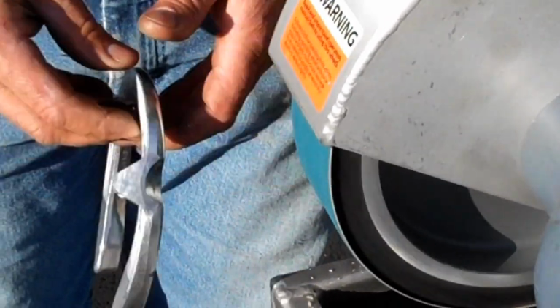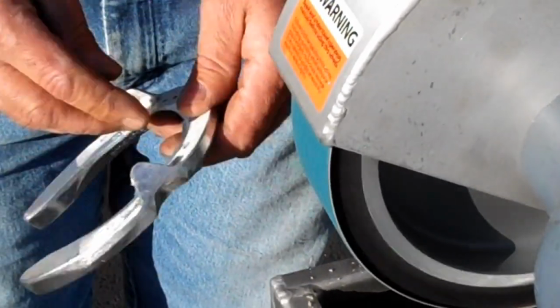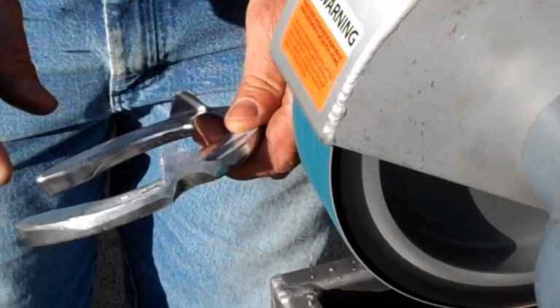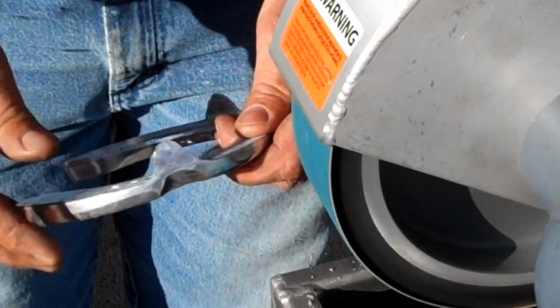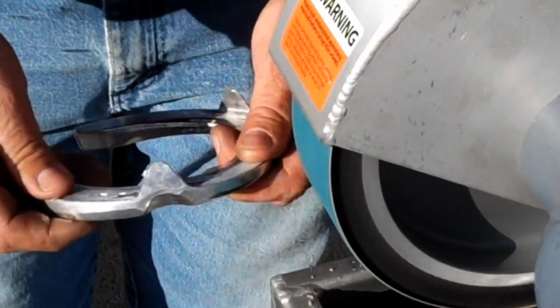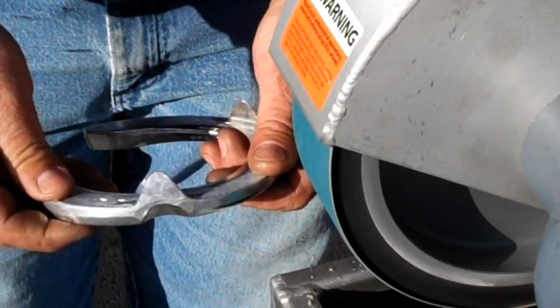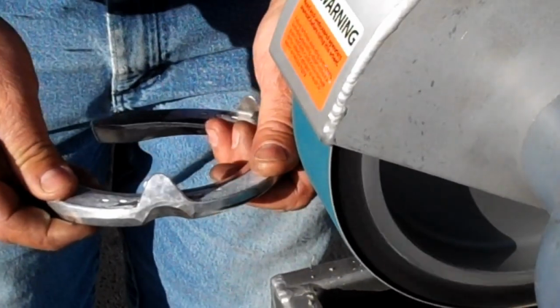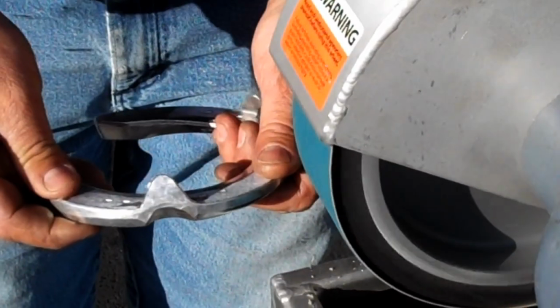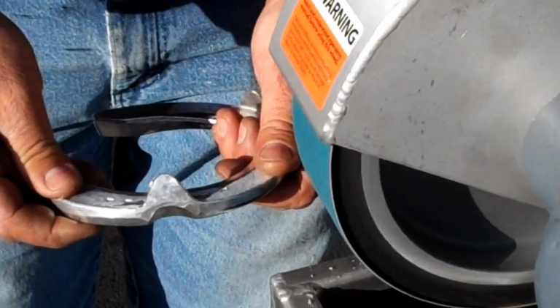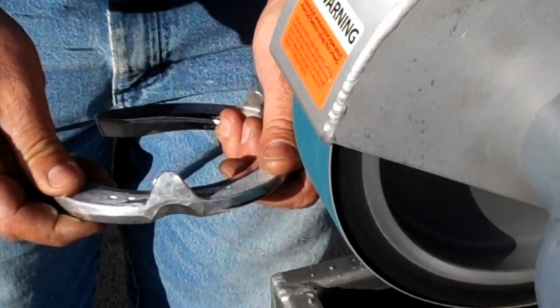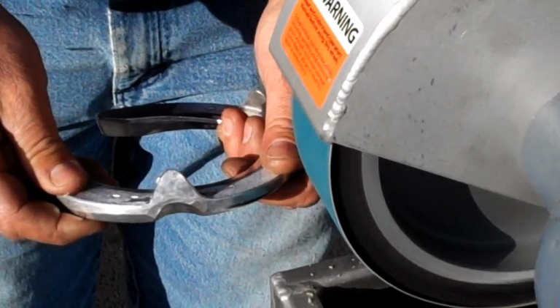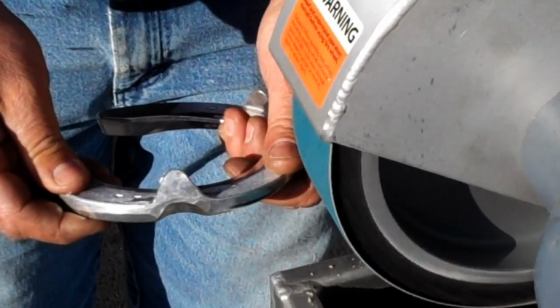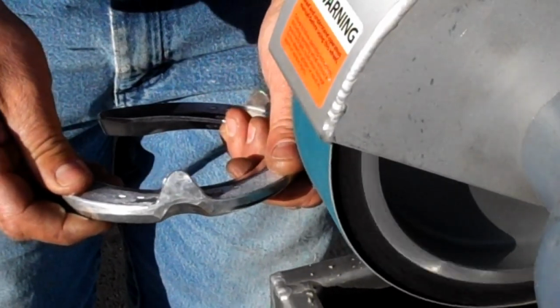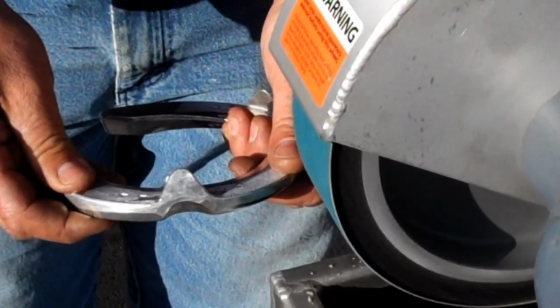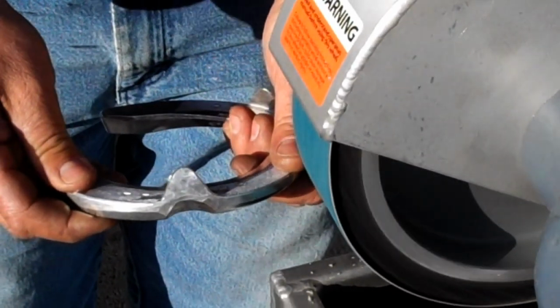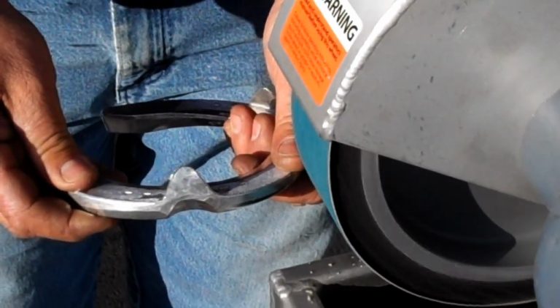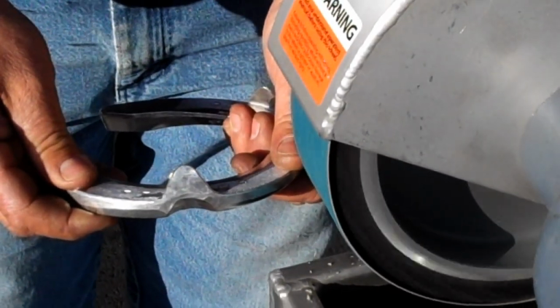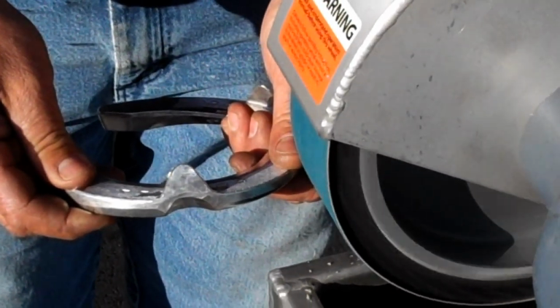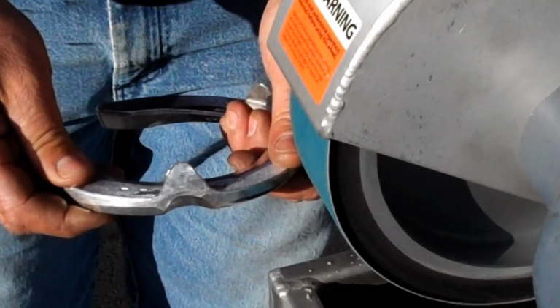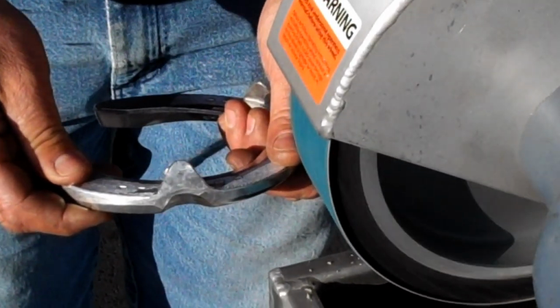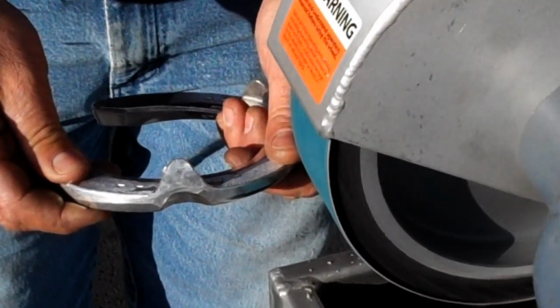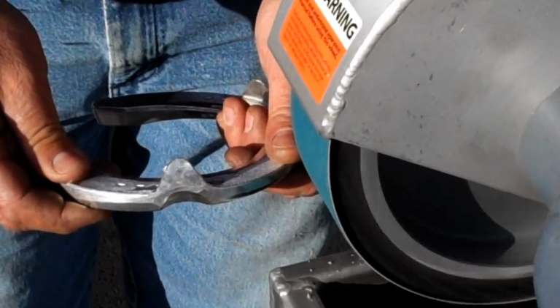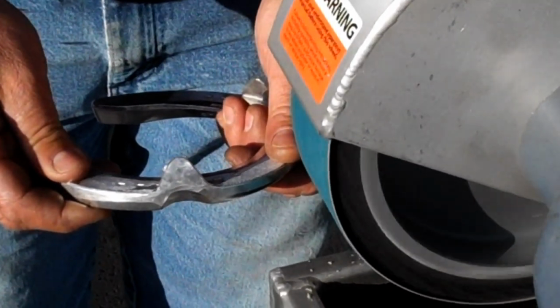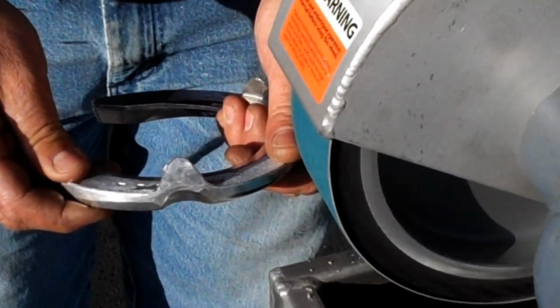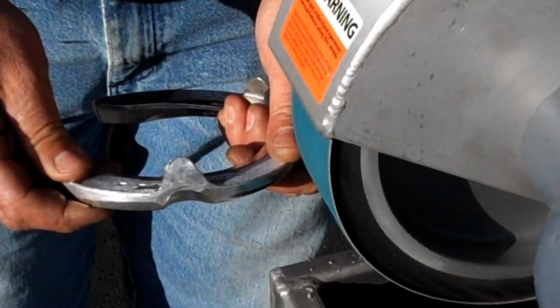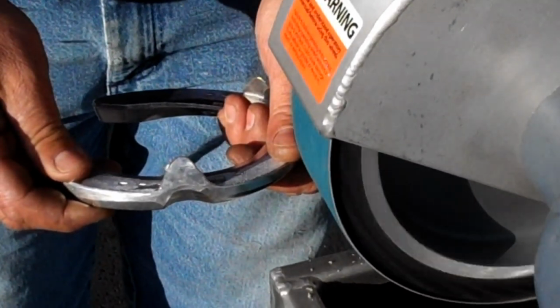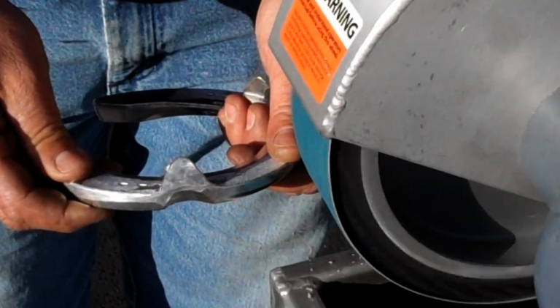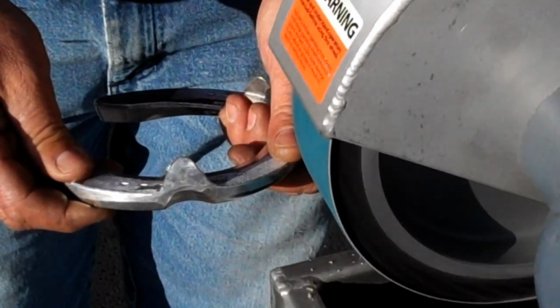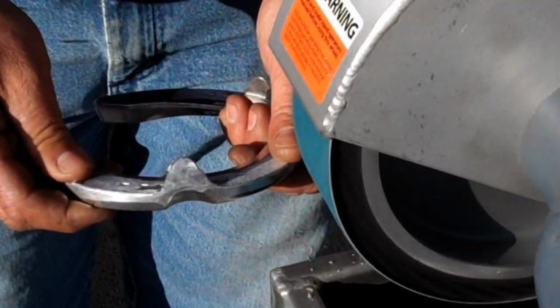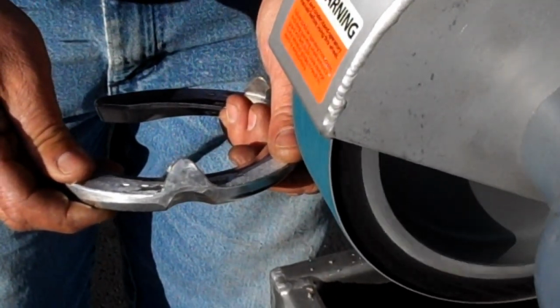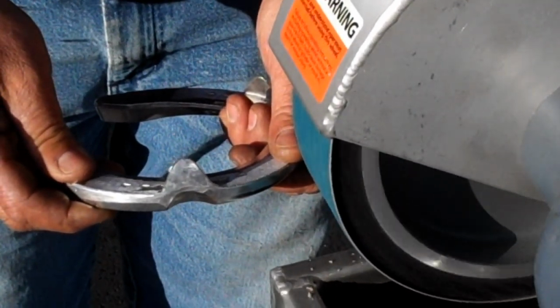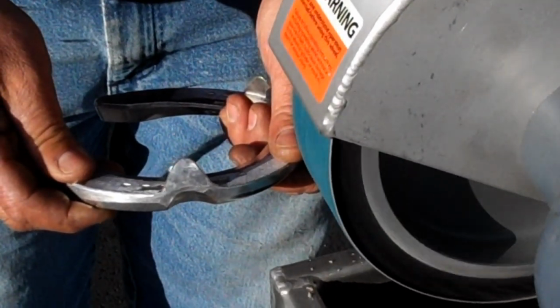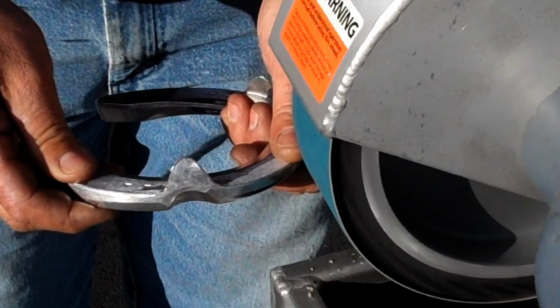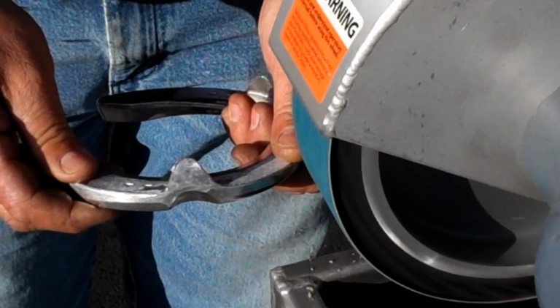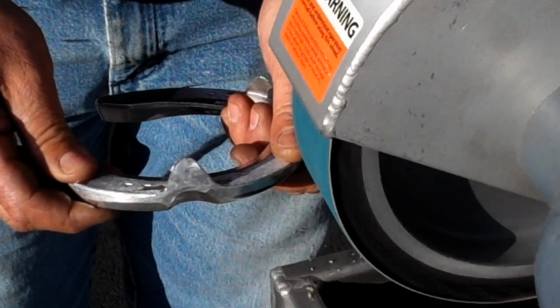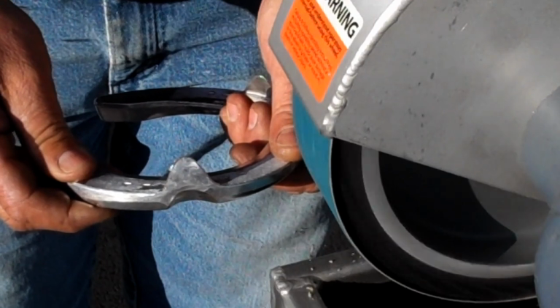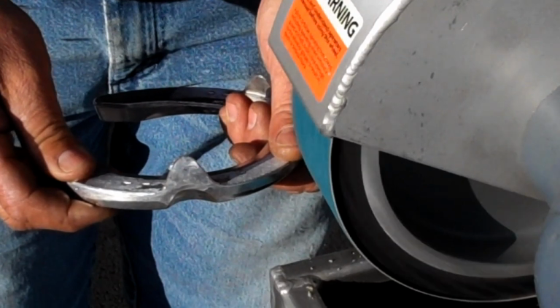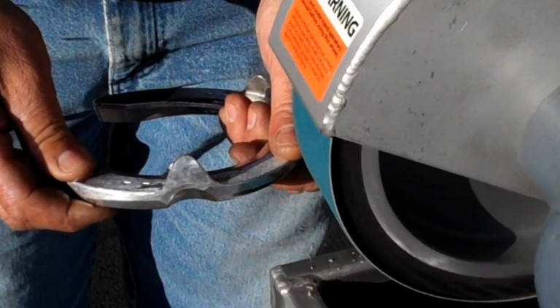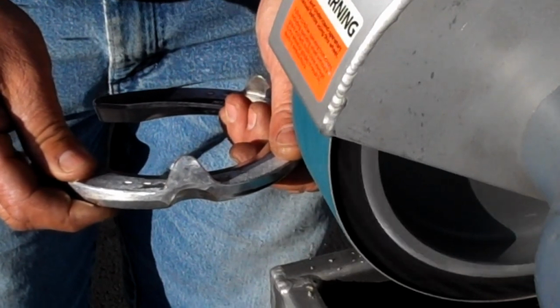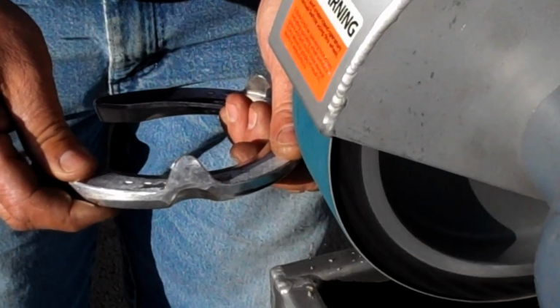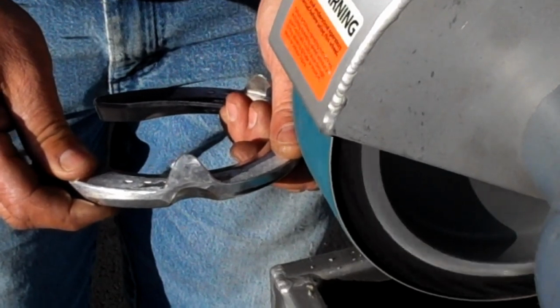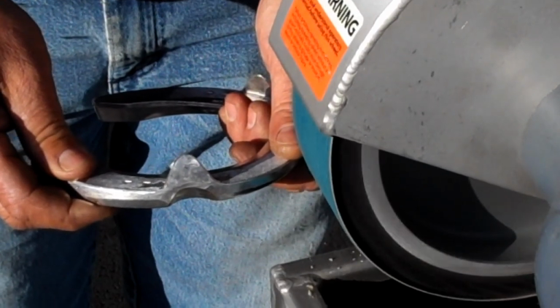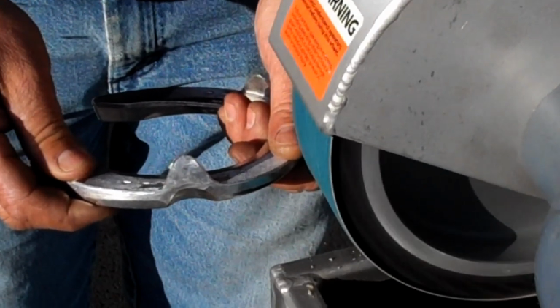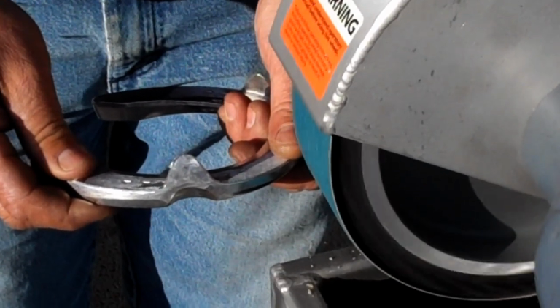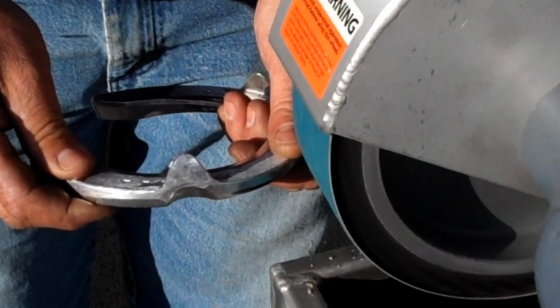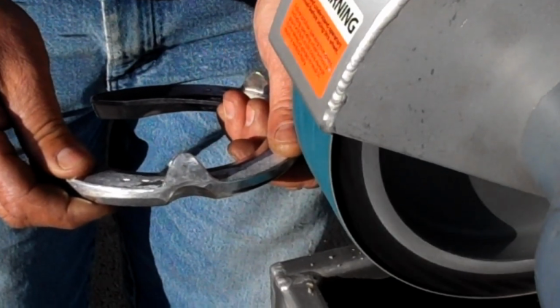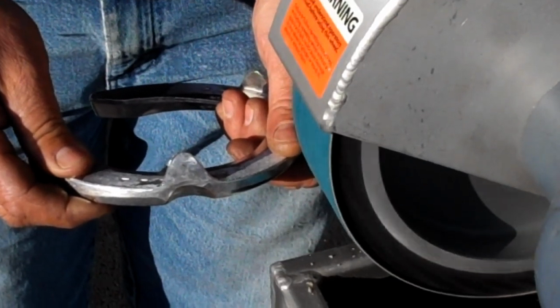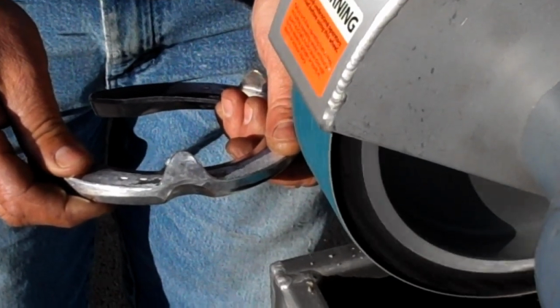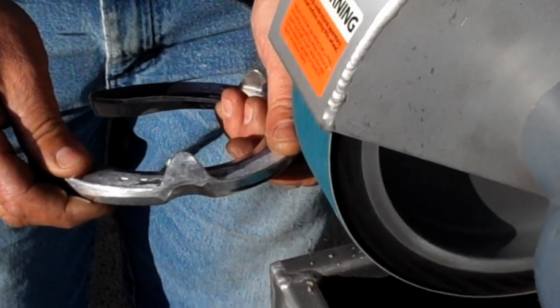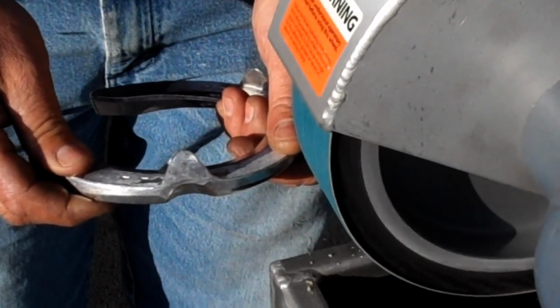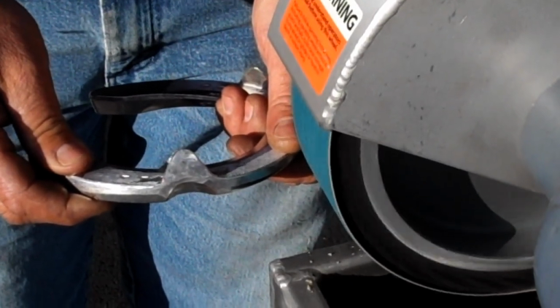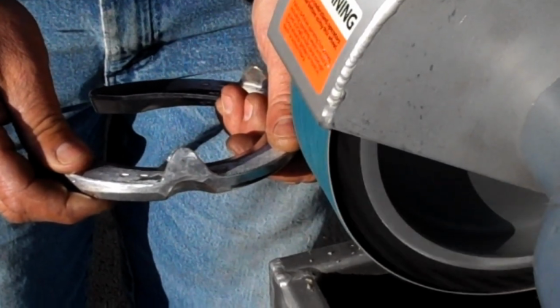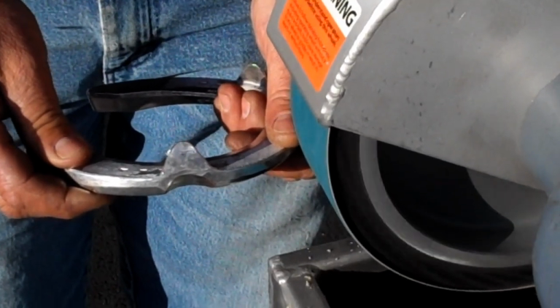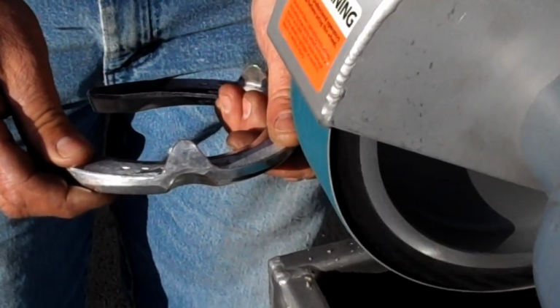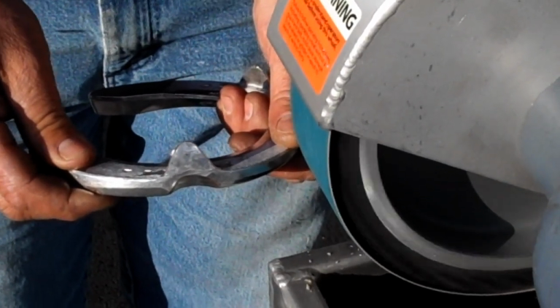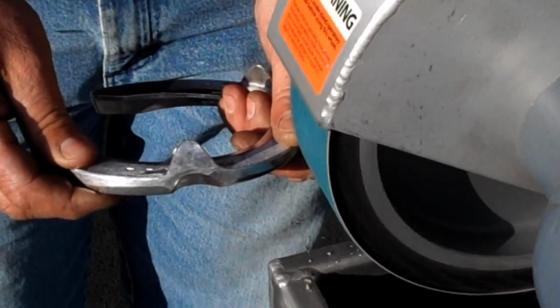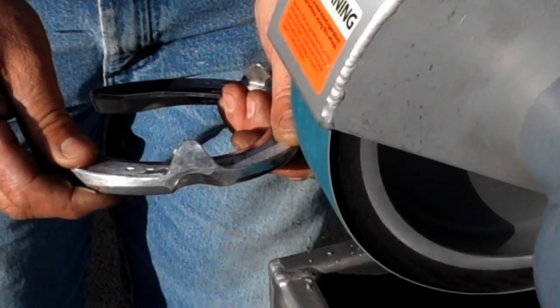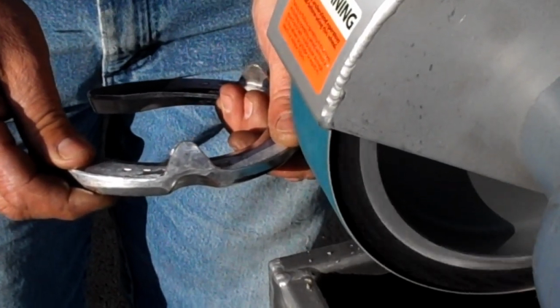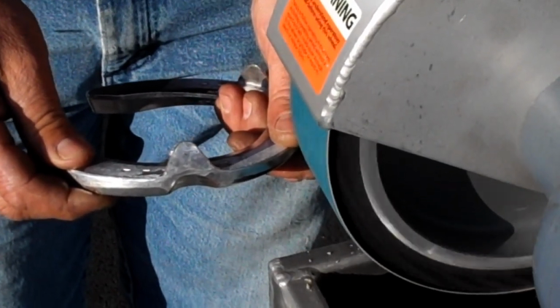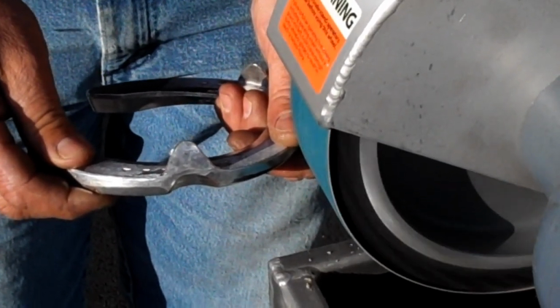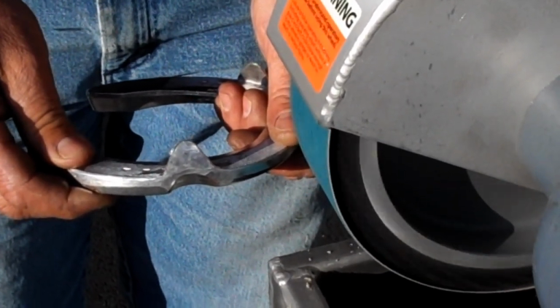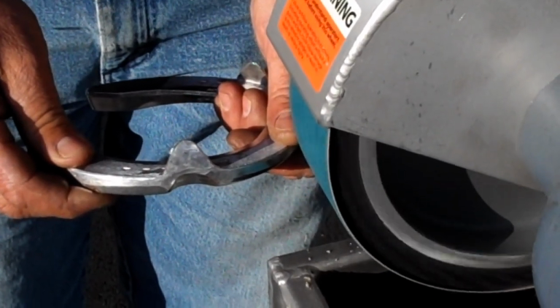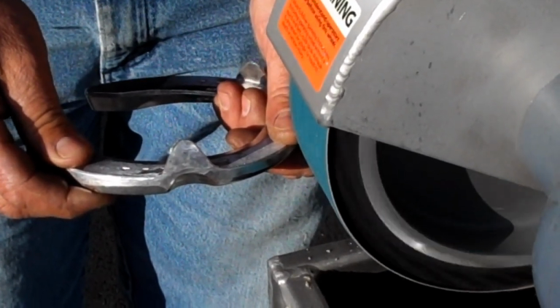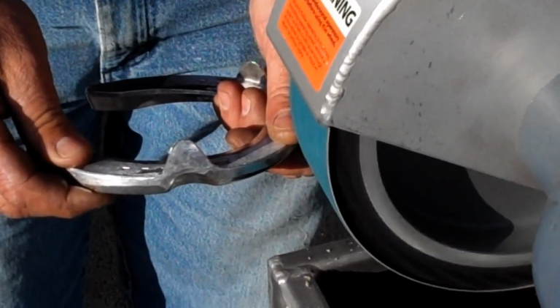There we go. Nice and straight. It's much easier to fit that way.